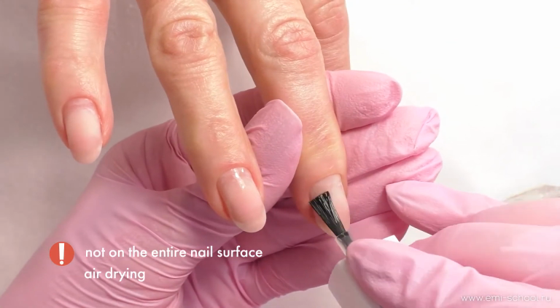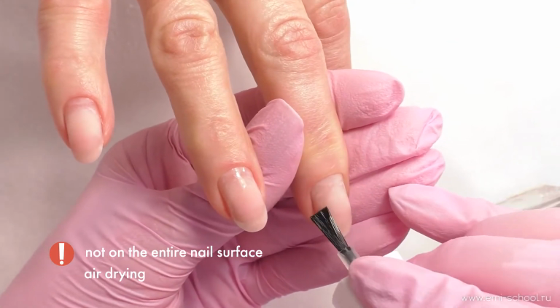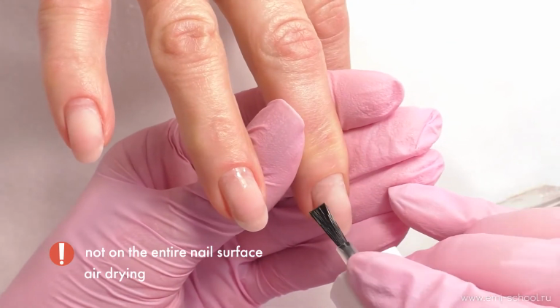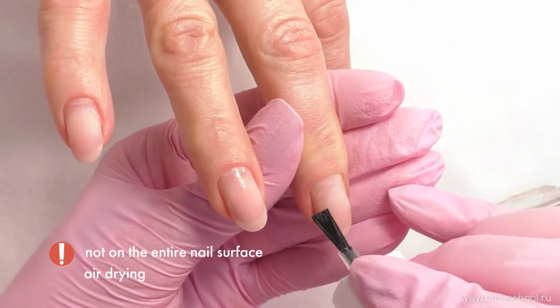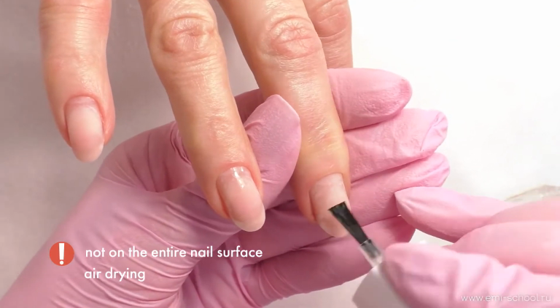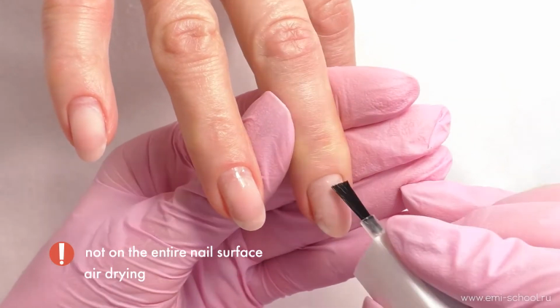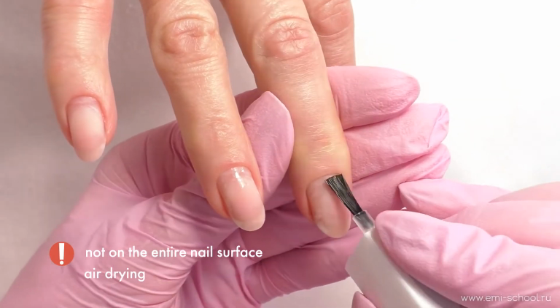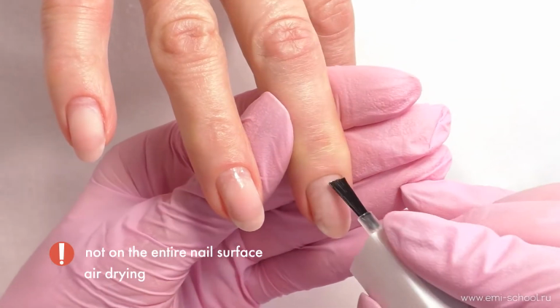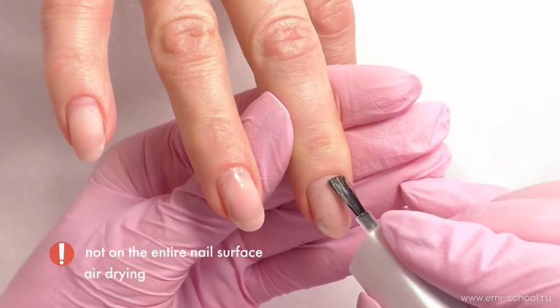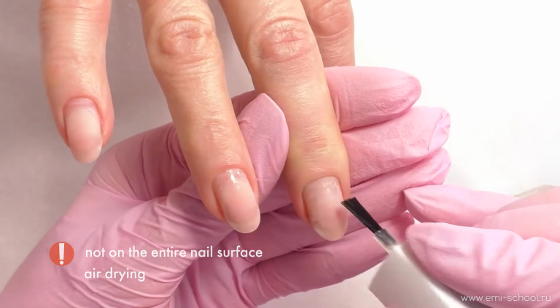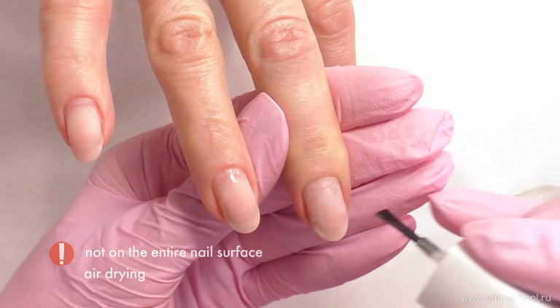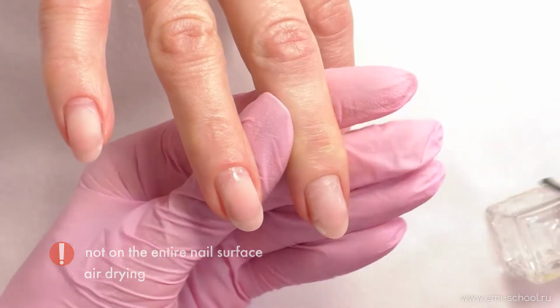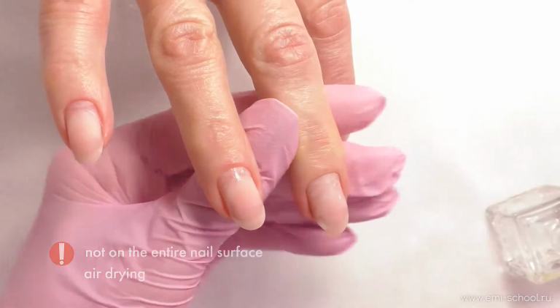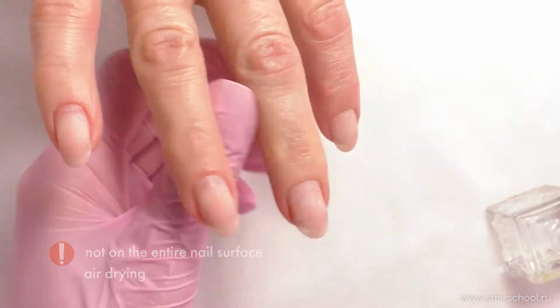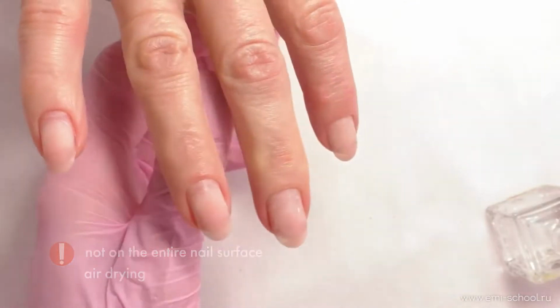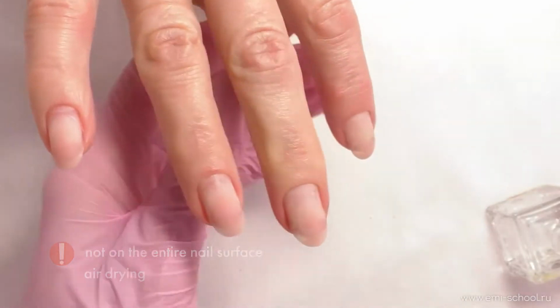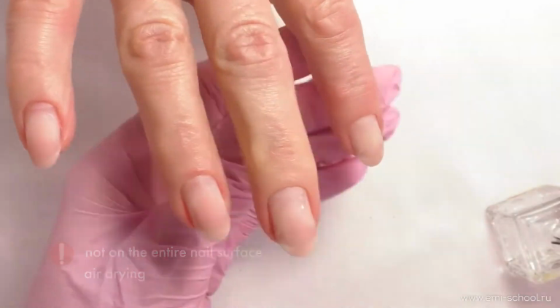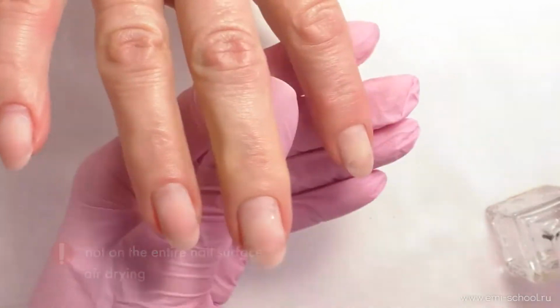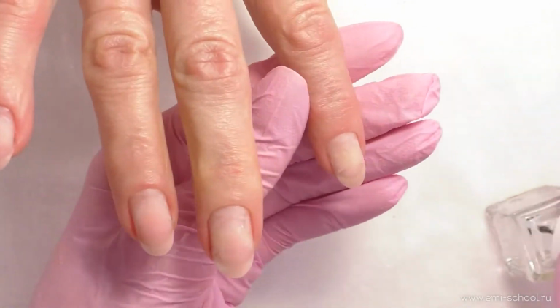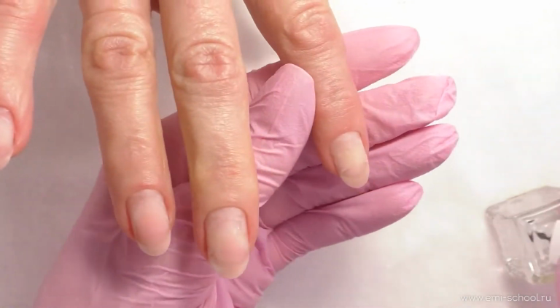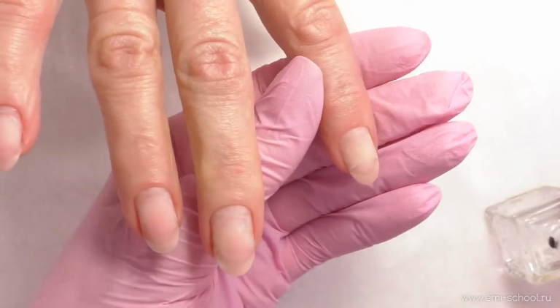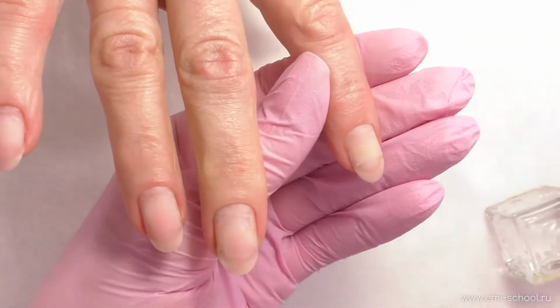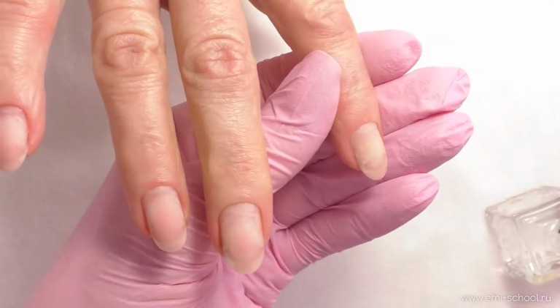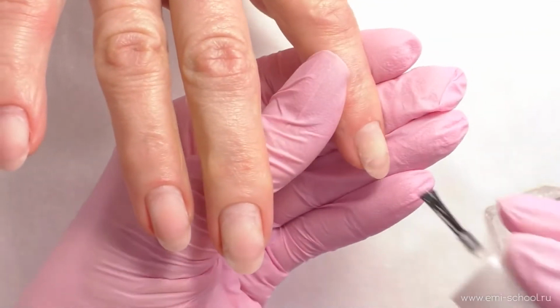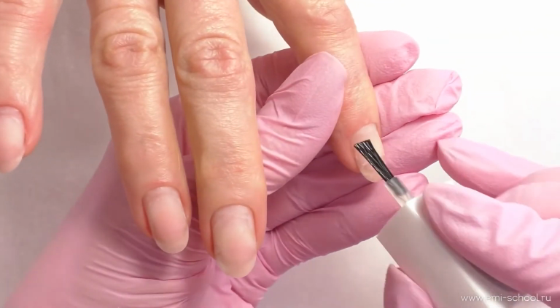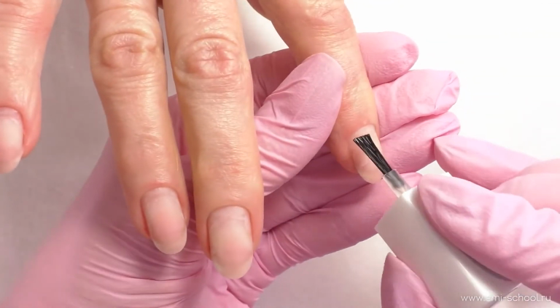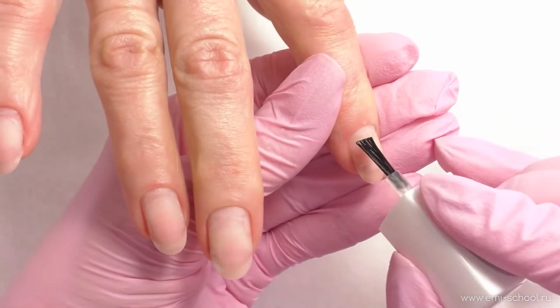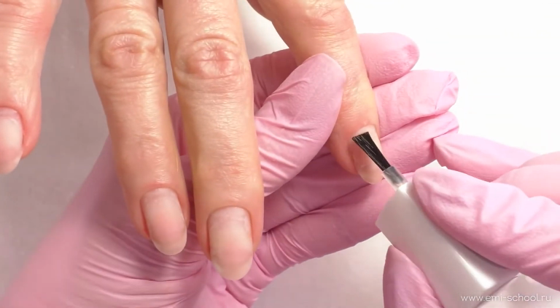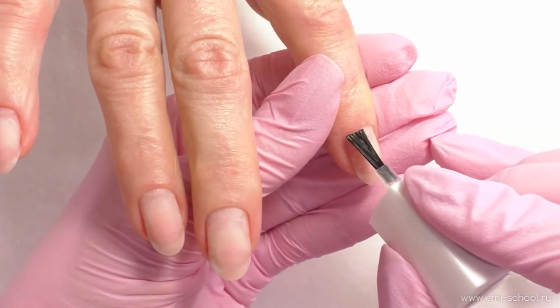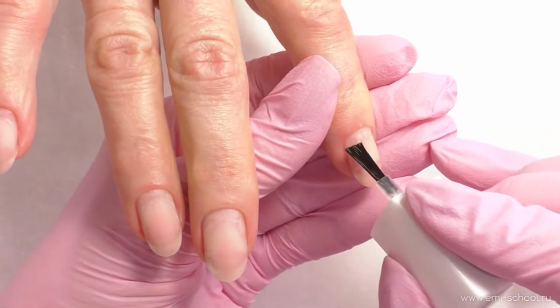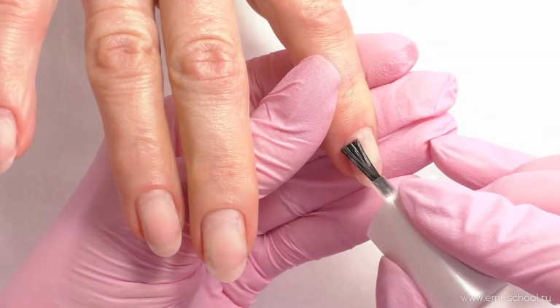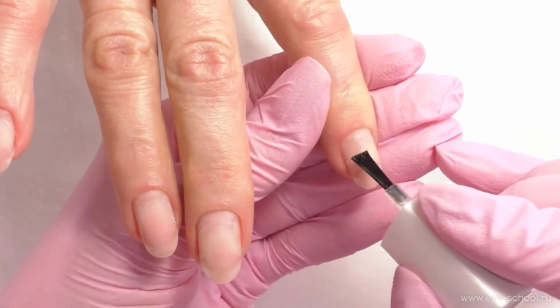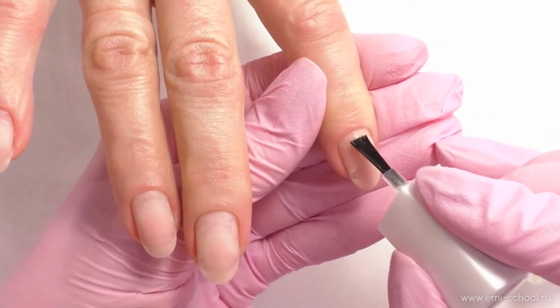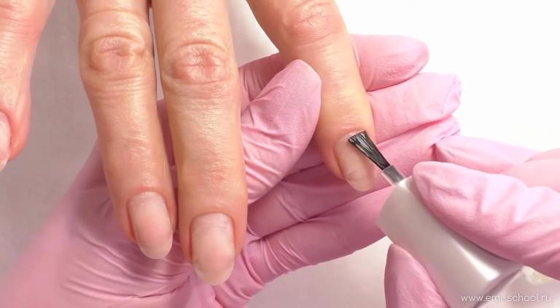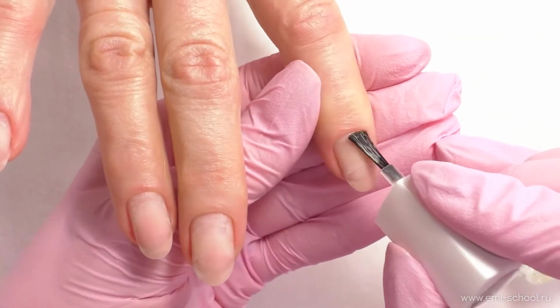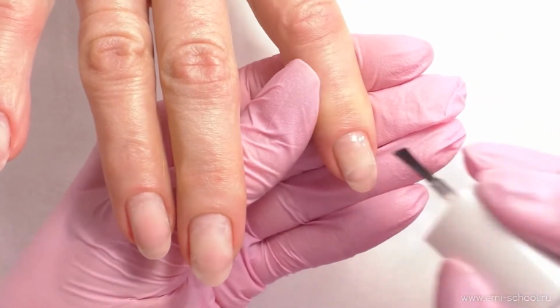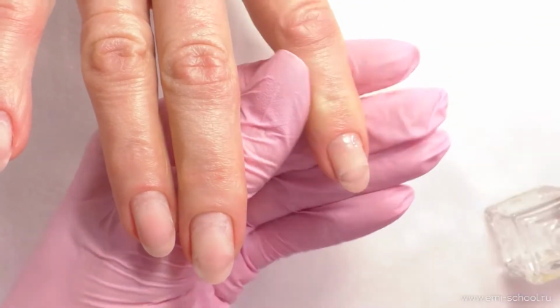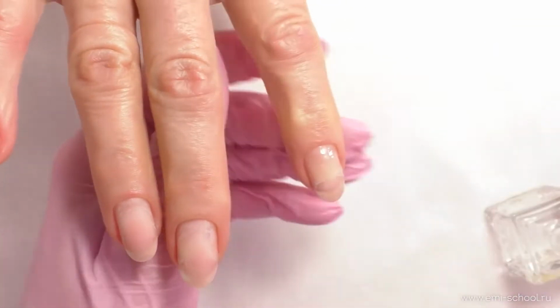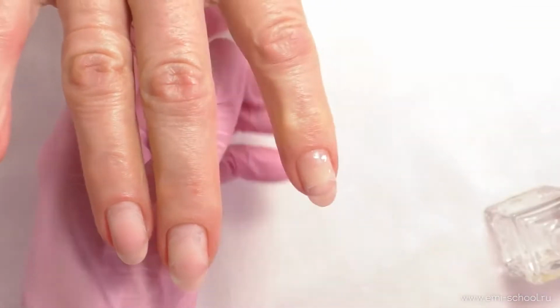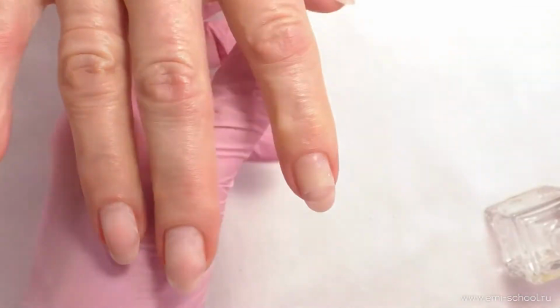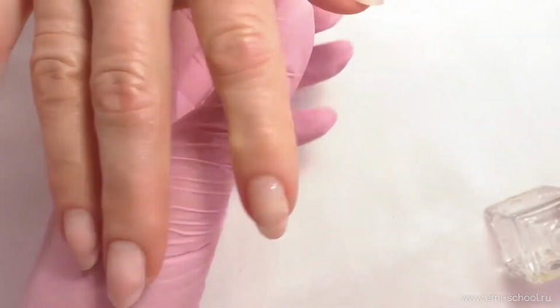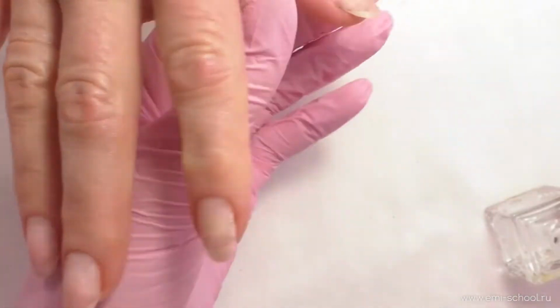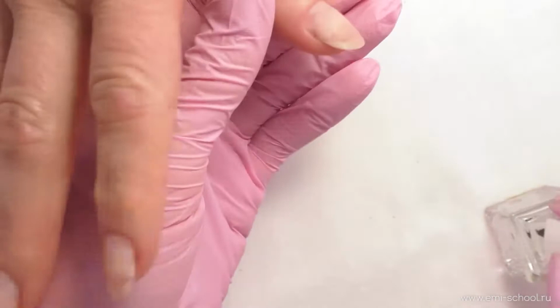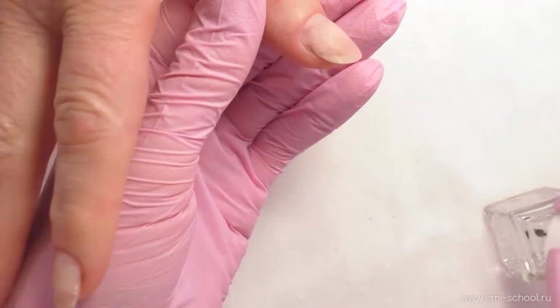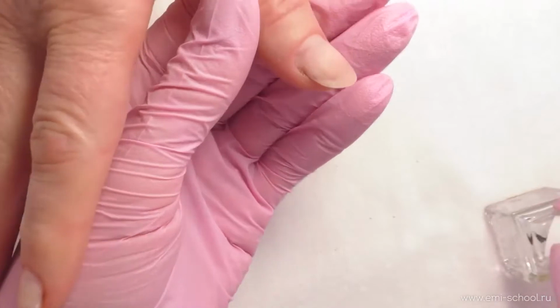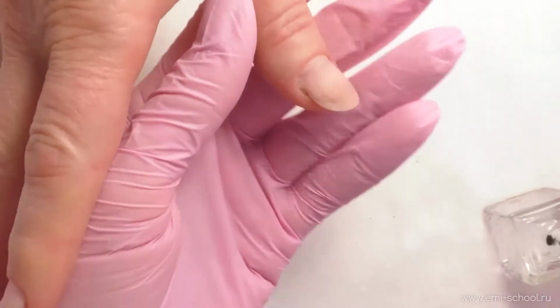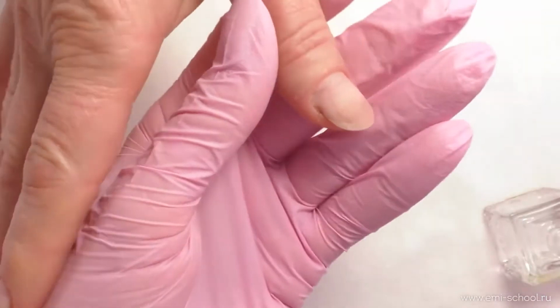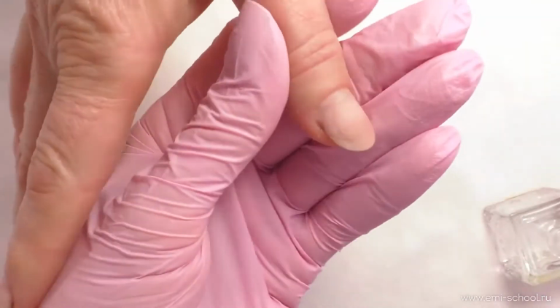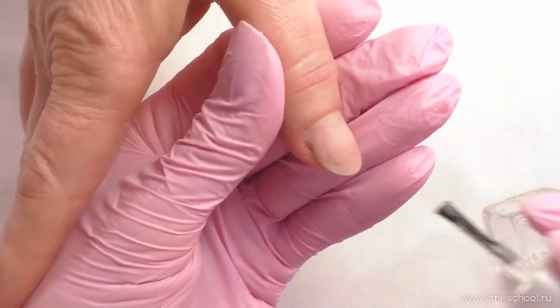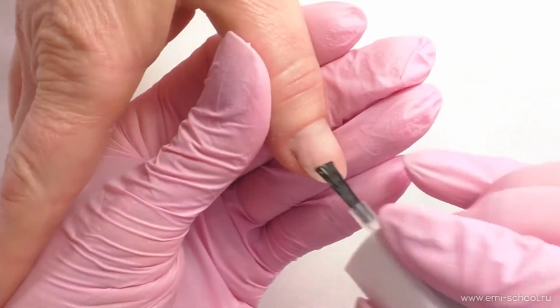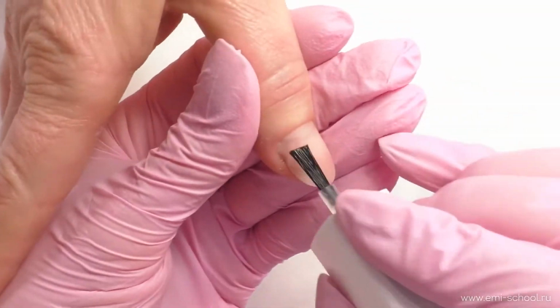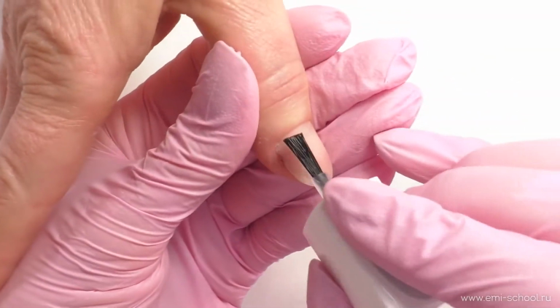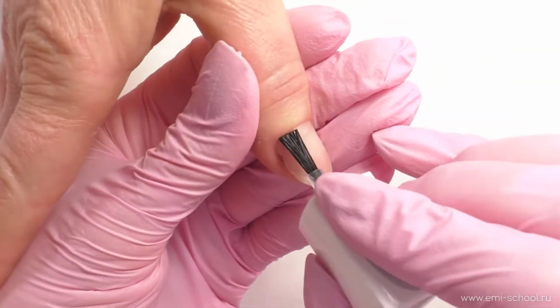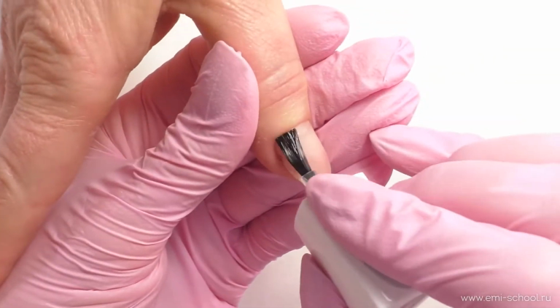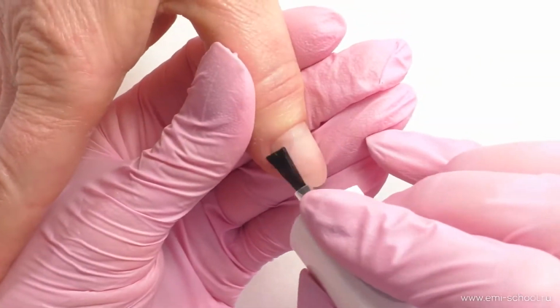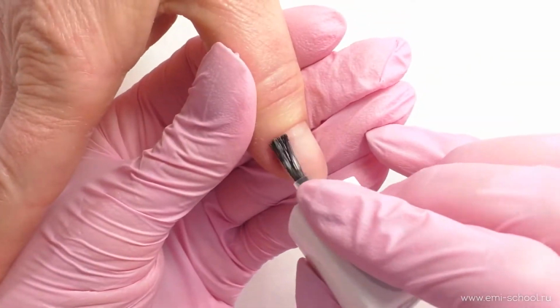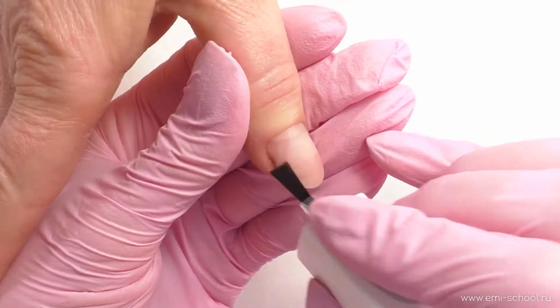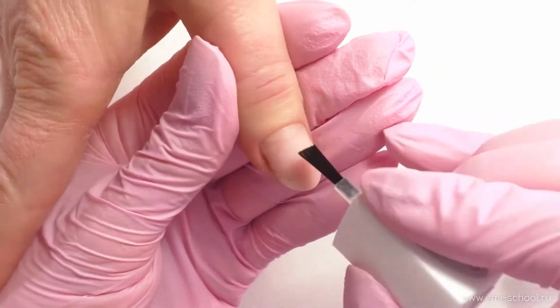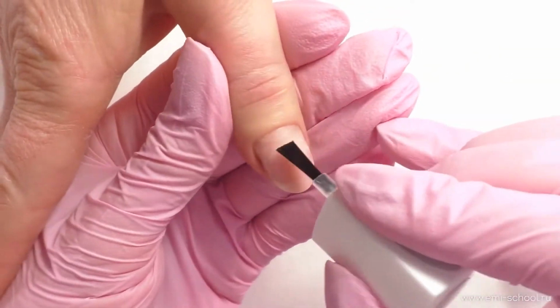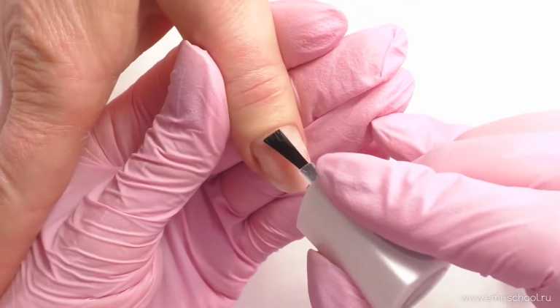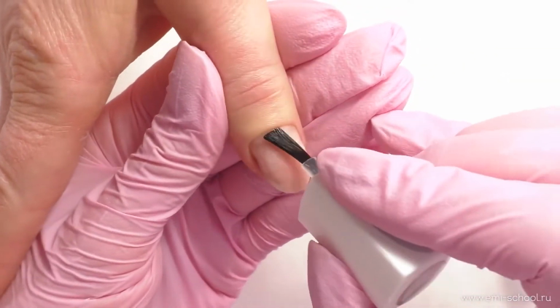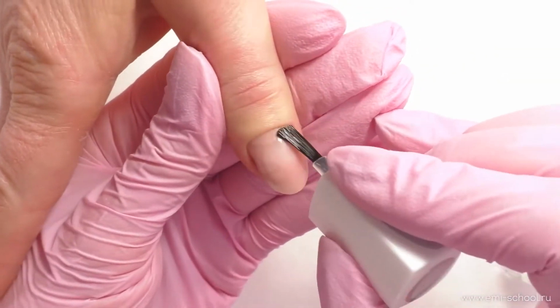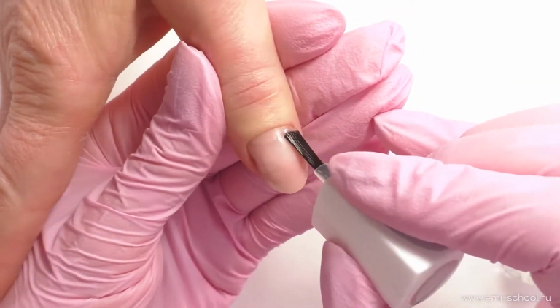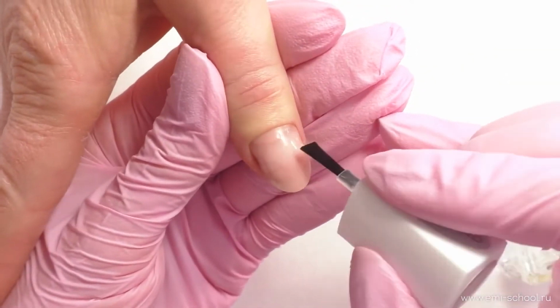It must be used when working with acrylic, gel, and acrygel systems, where it is applied on the whole nail plate.